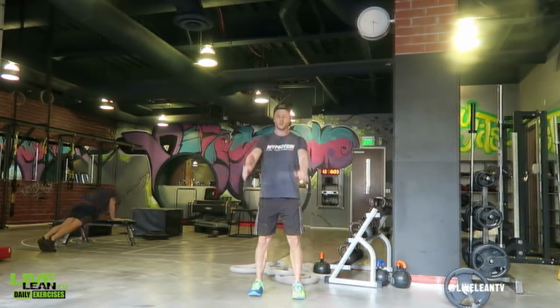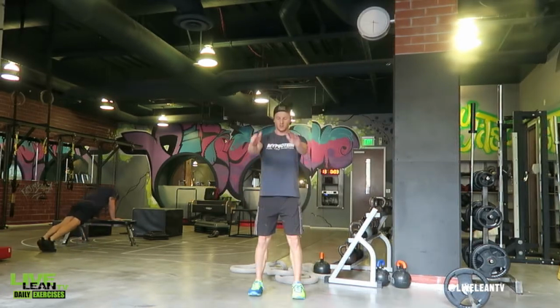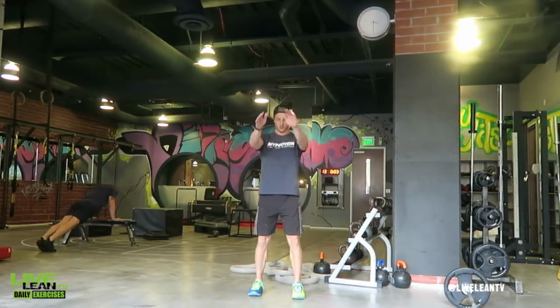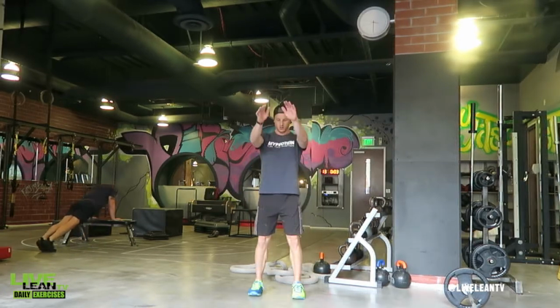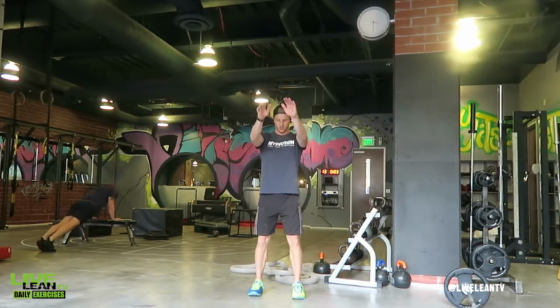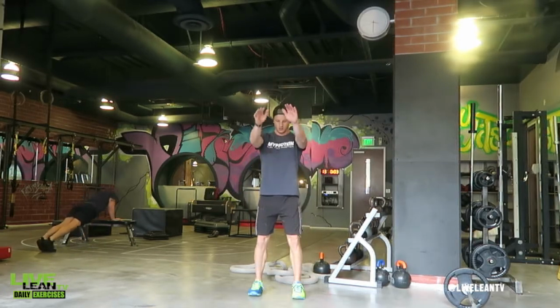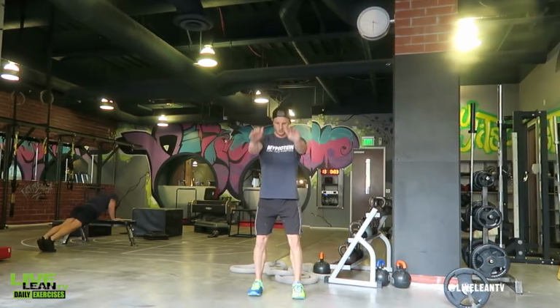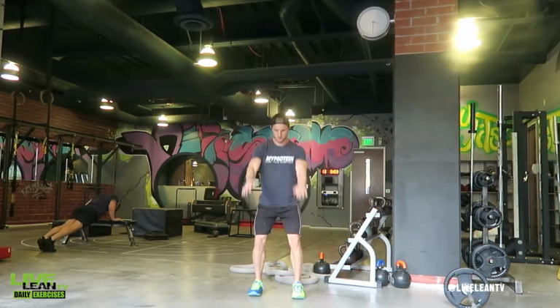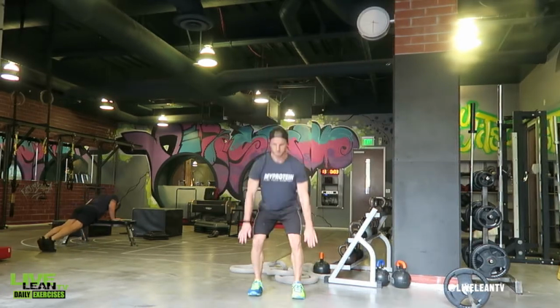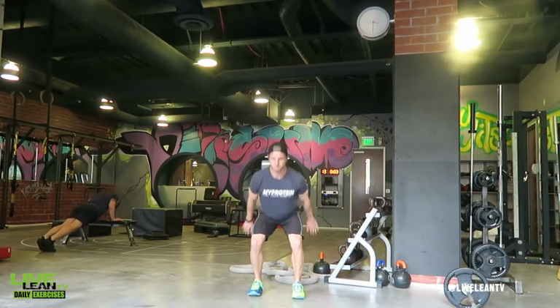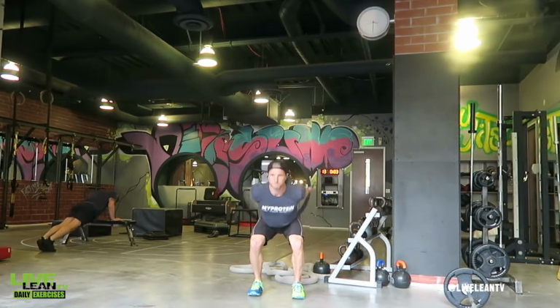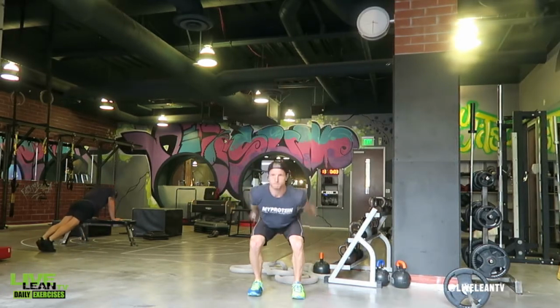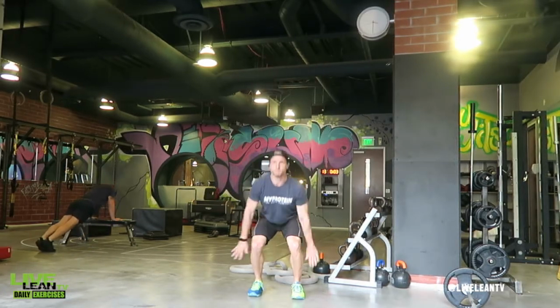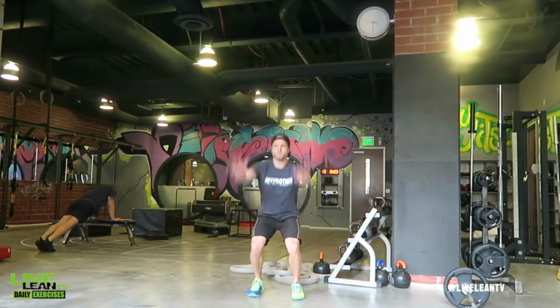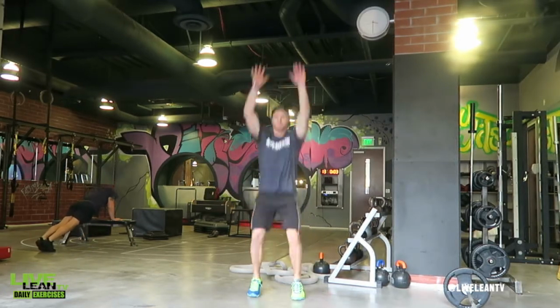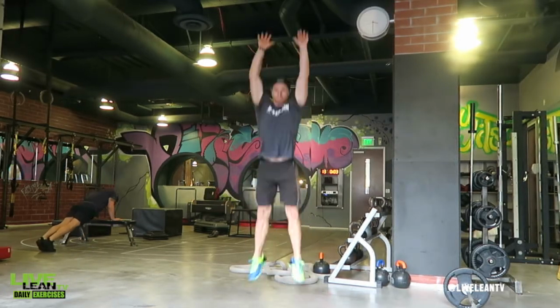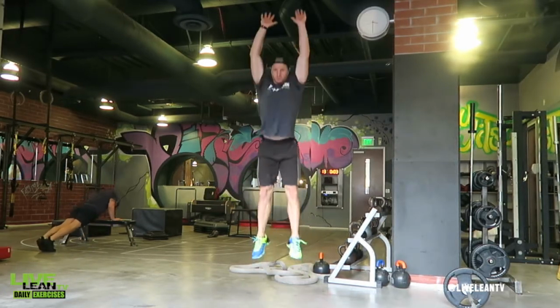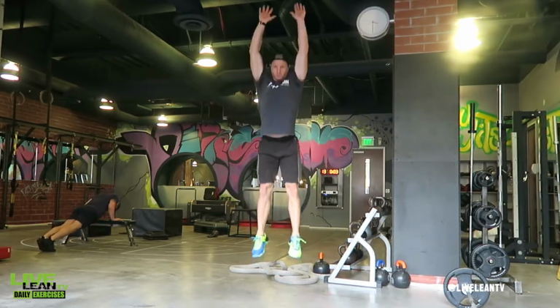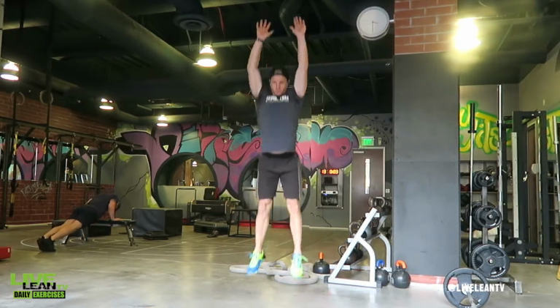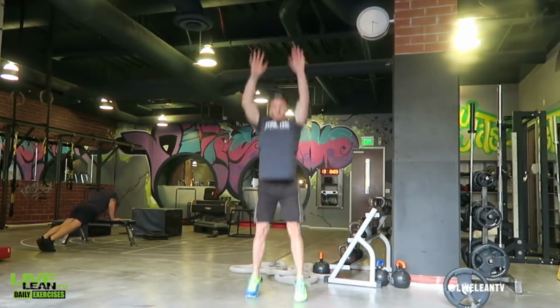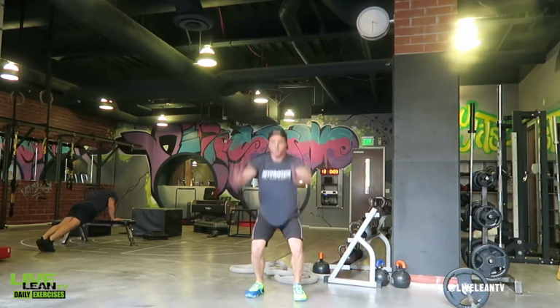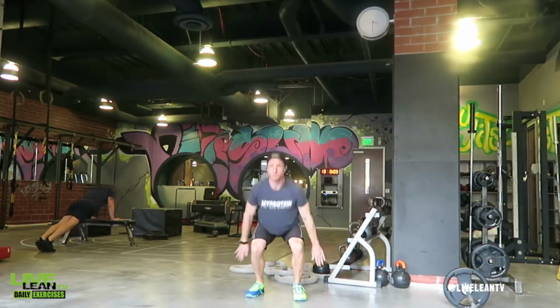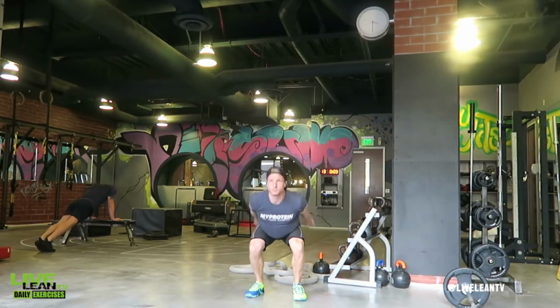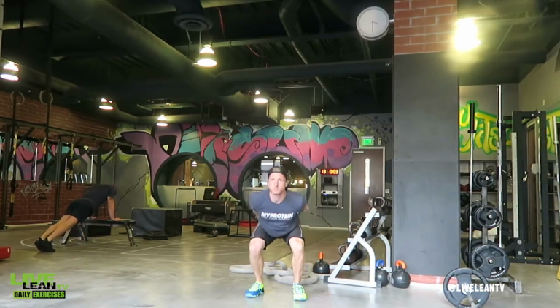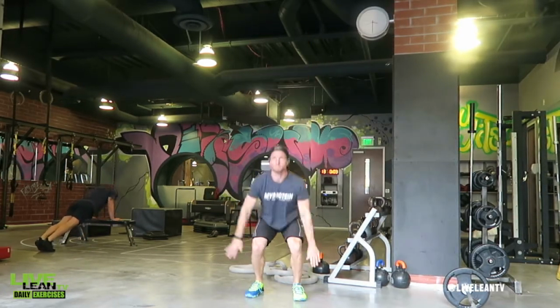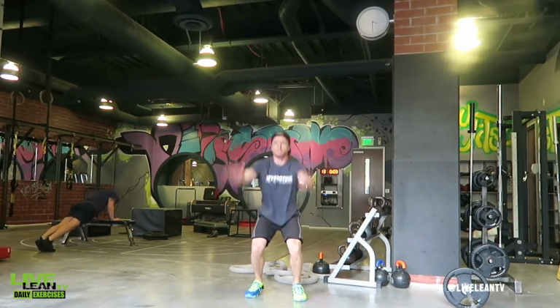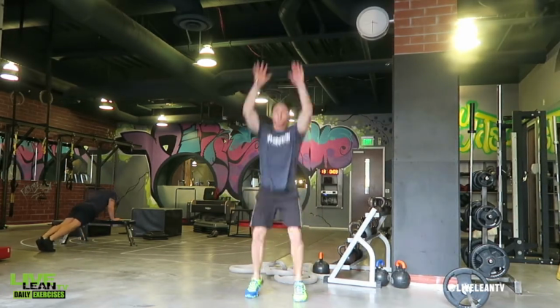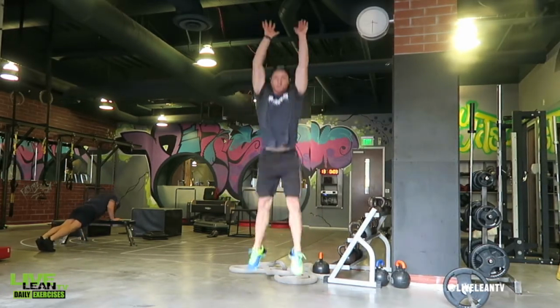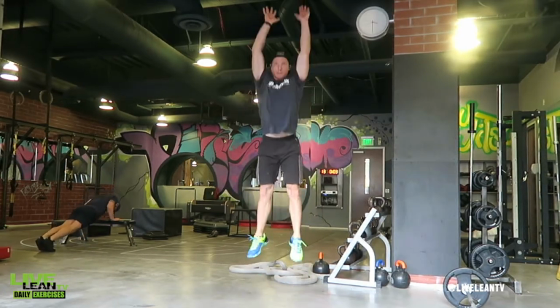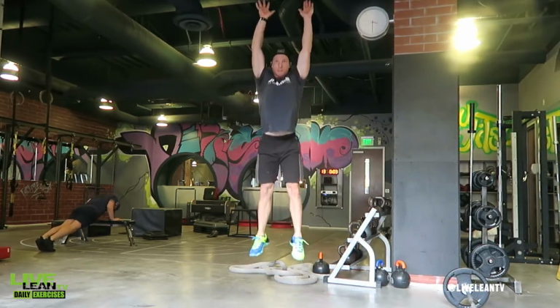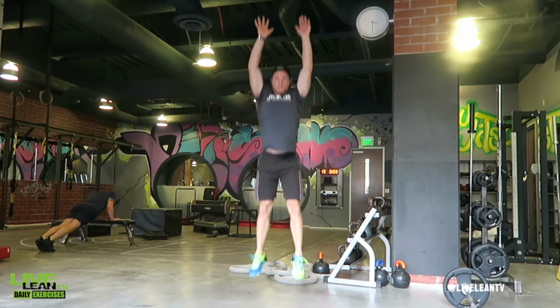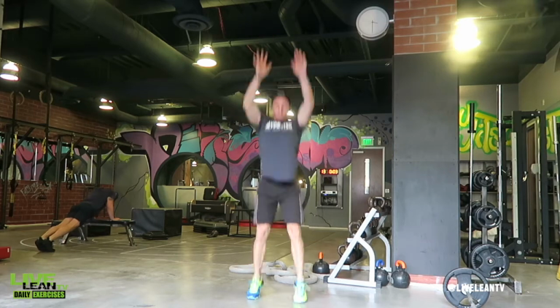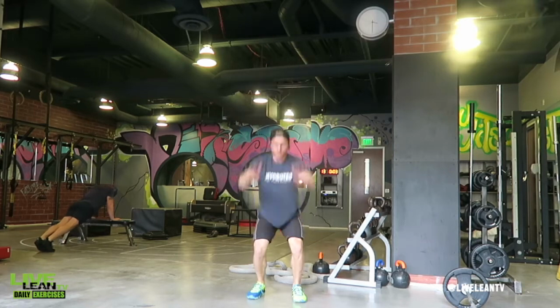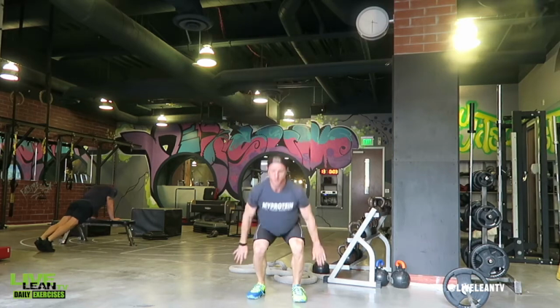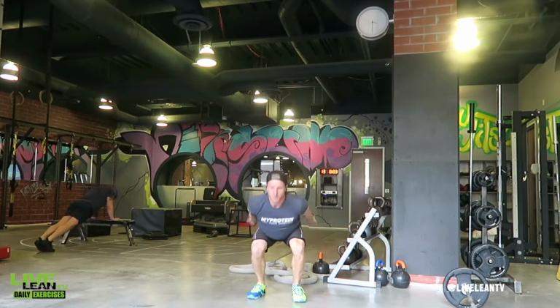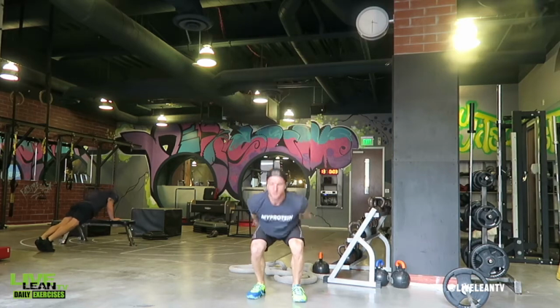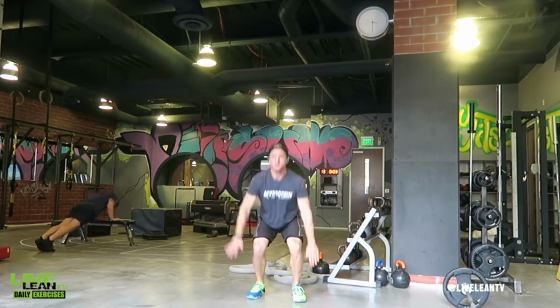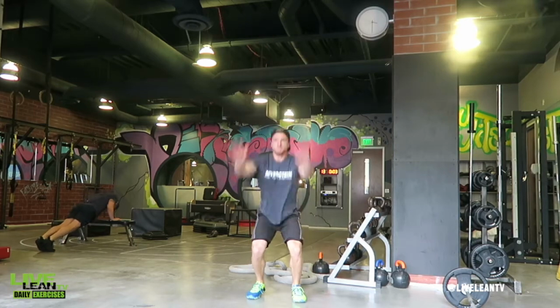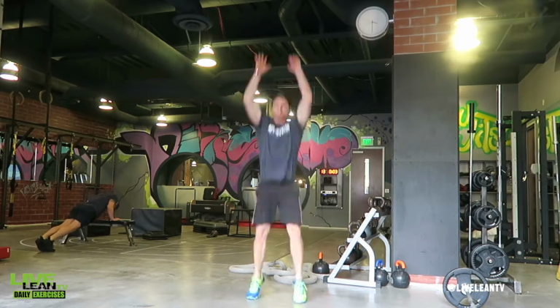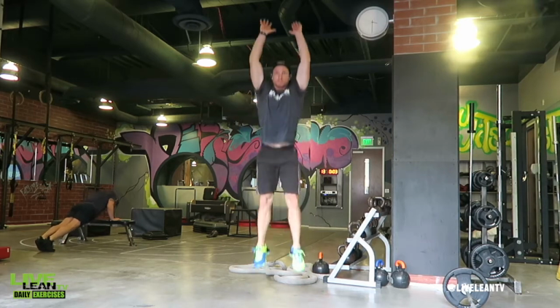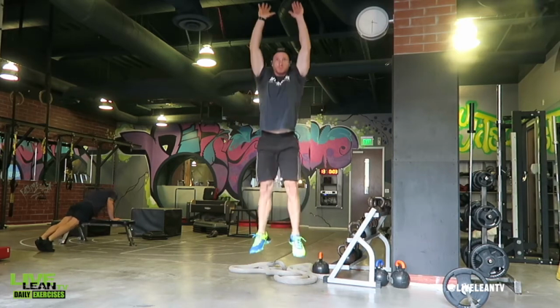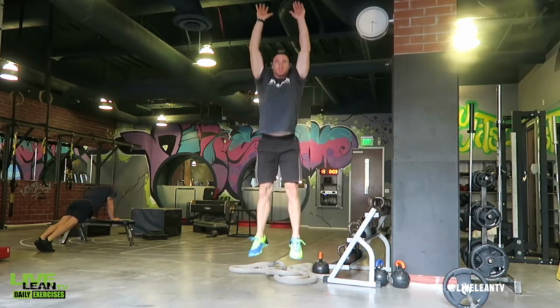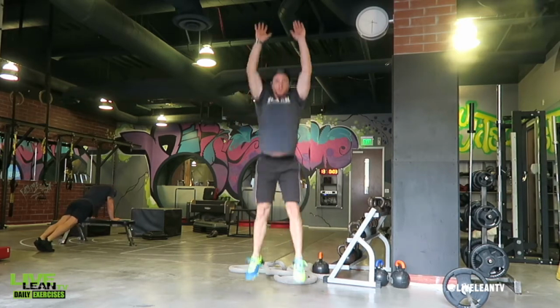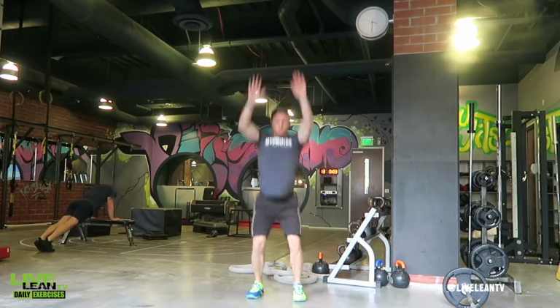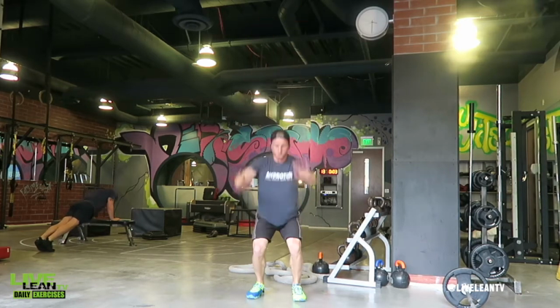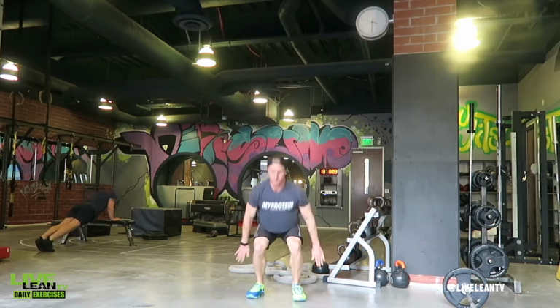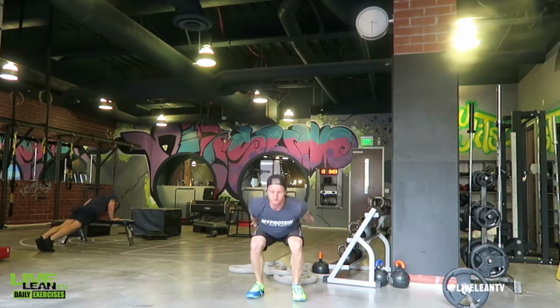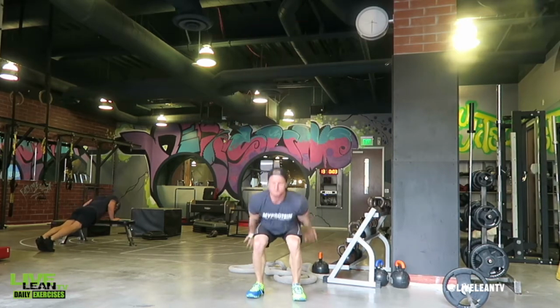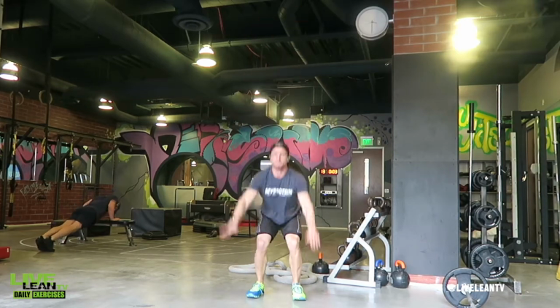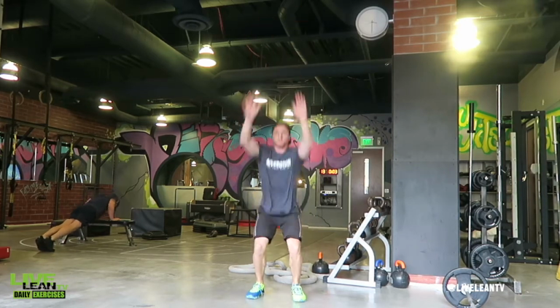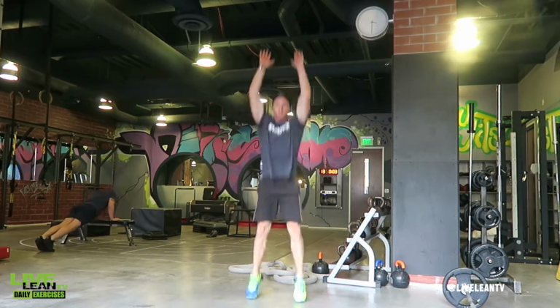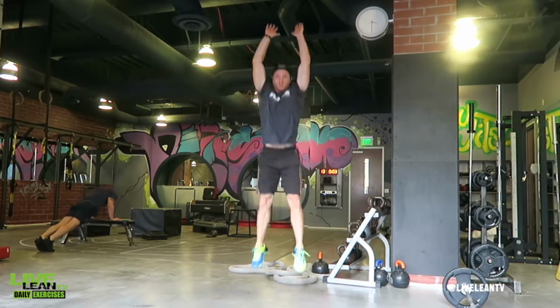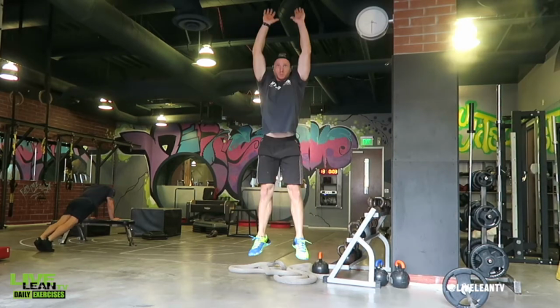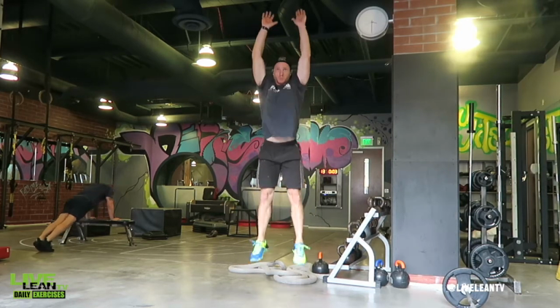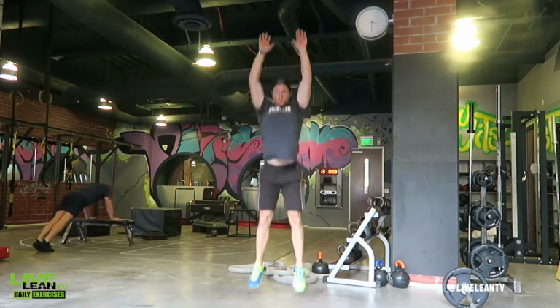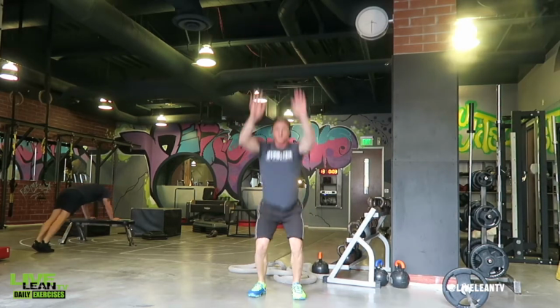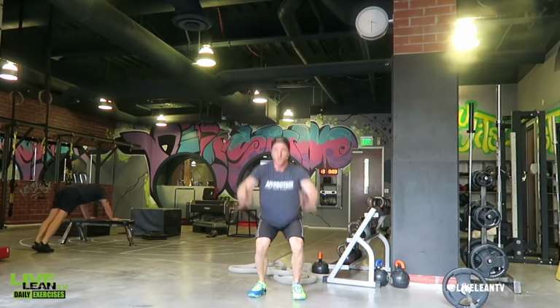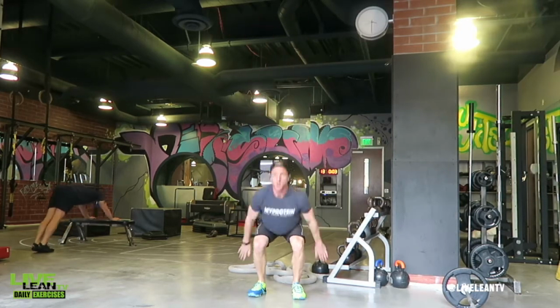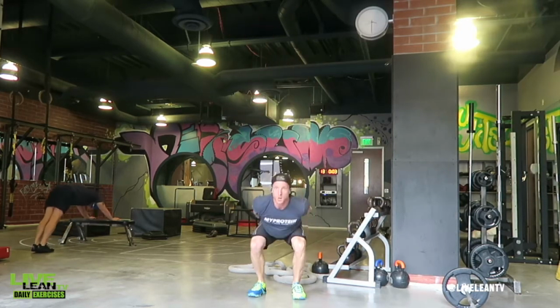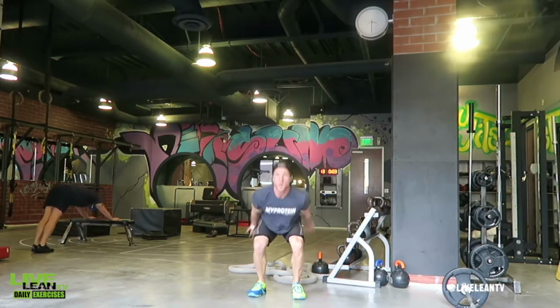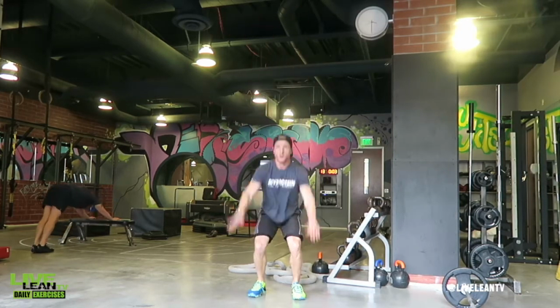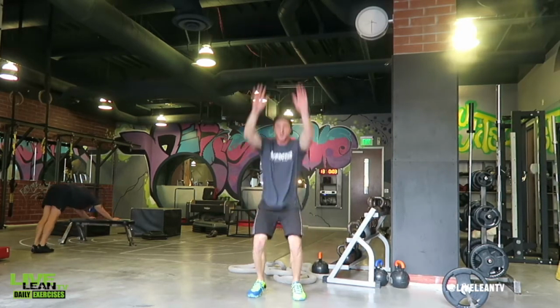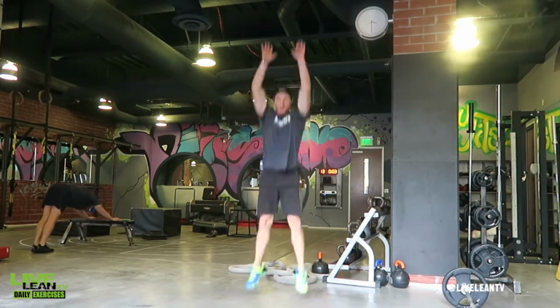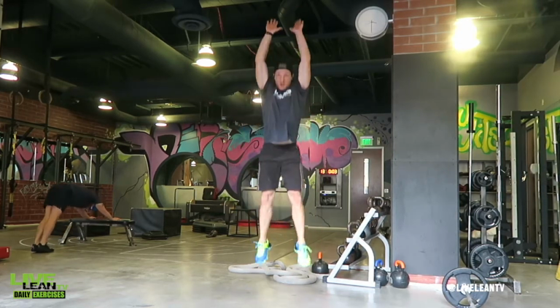To get started, stand with your feet shoulder-width apart and your arms down by your sides, then push your hips back and slightly bend your knees to a quarter squat position.